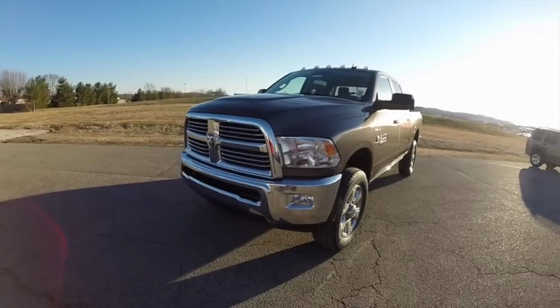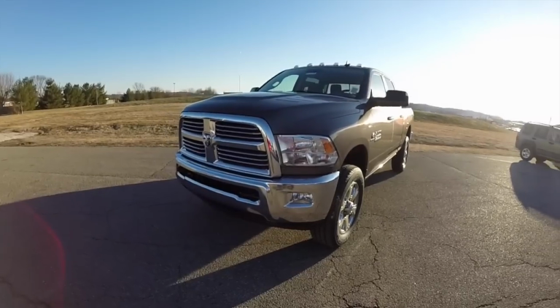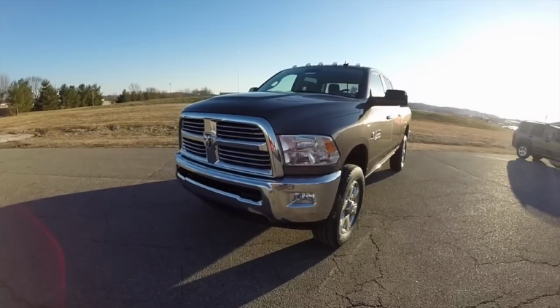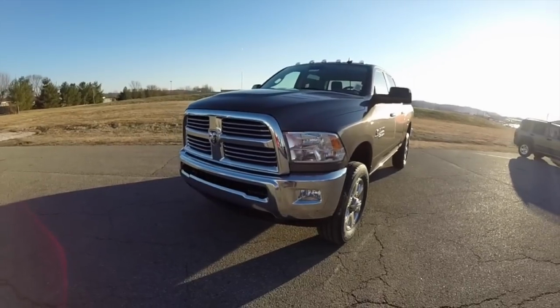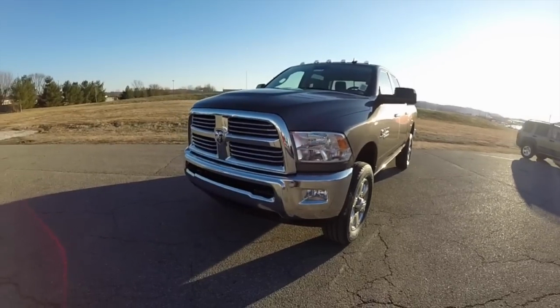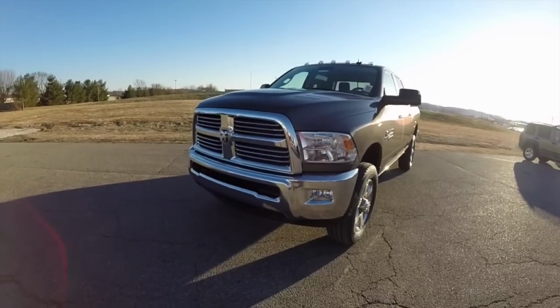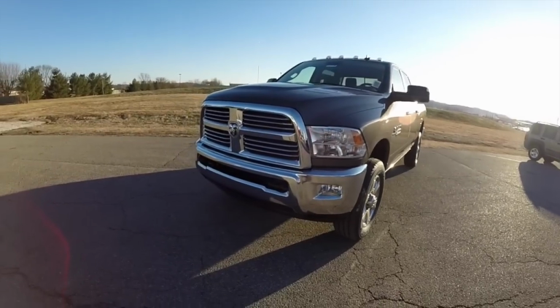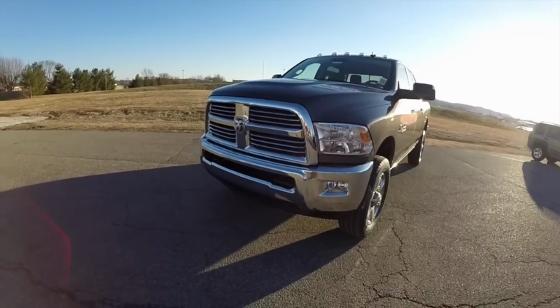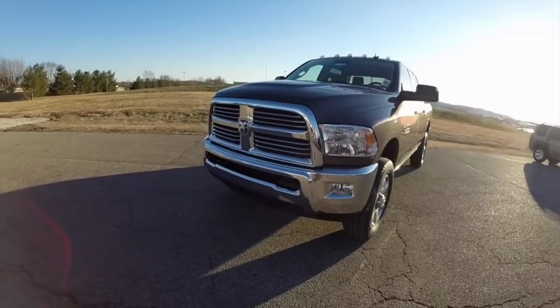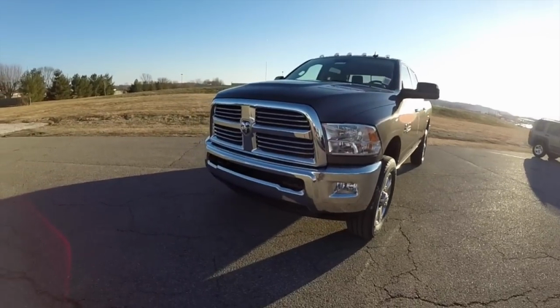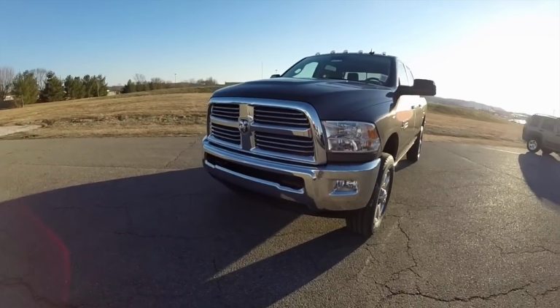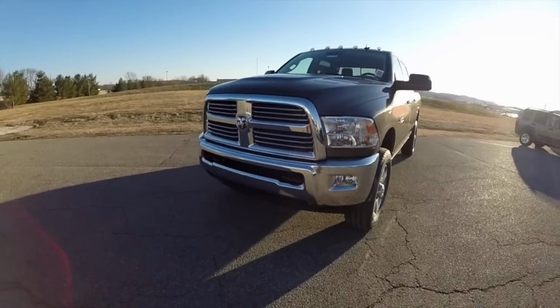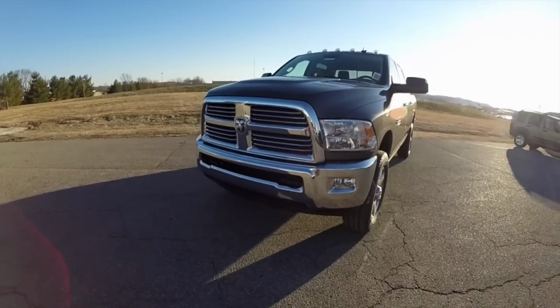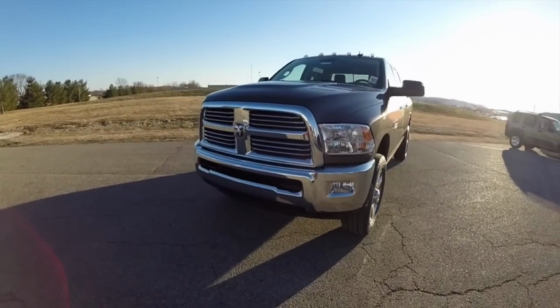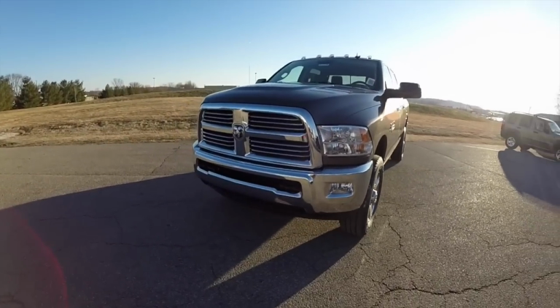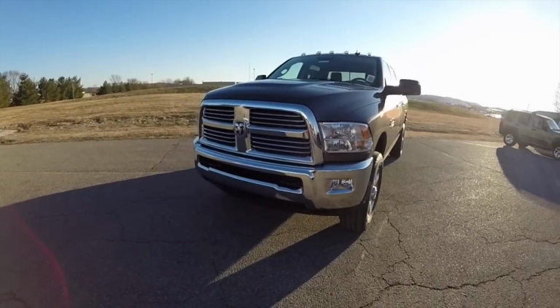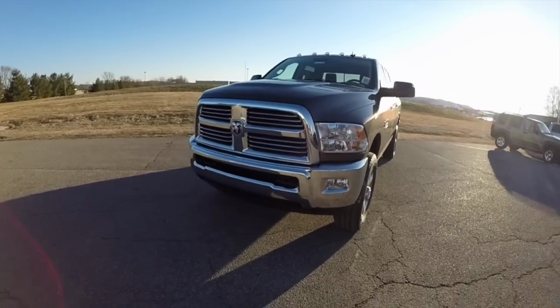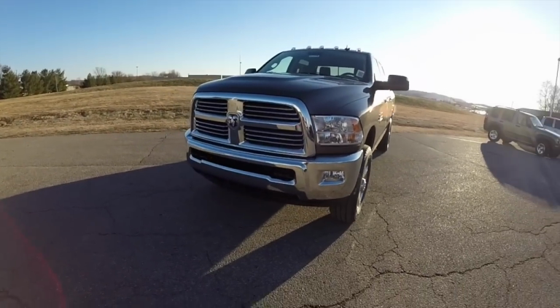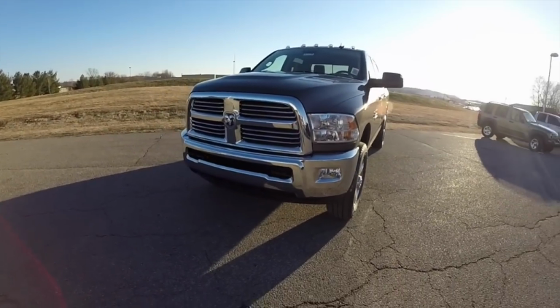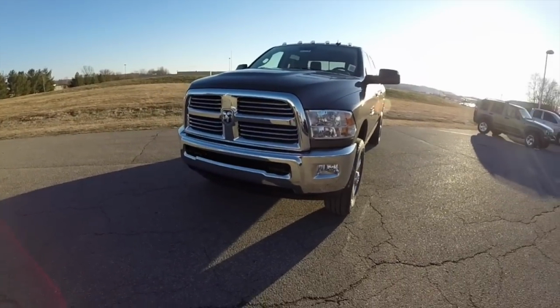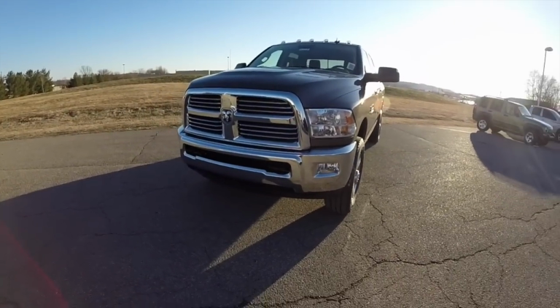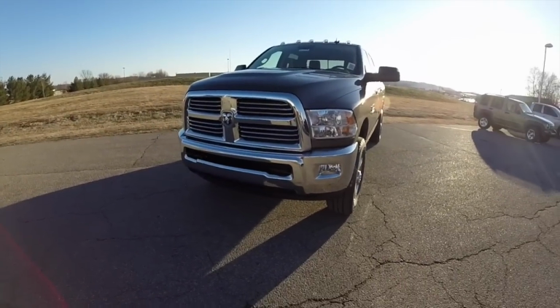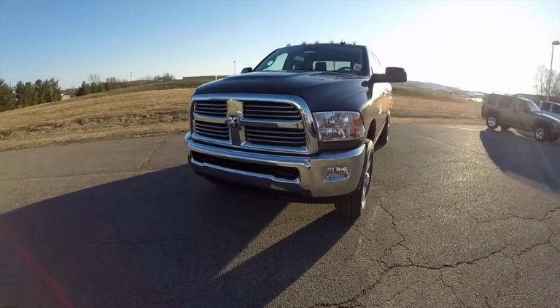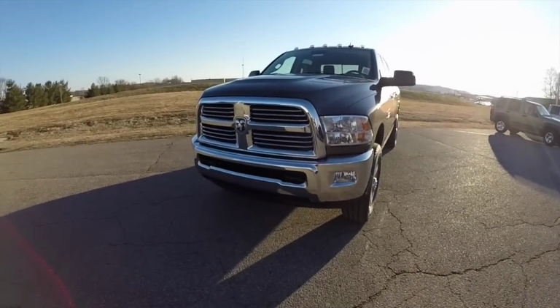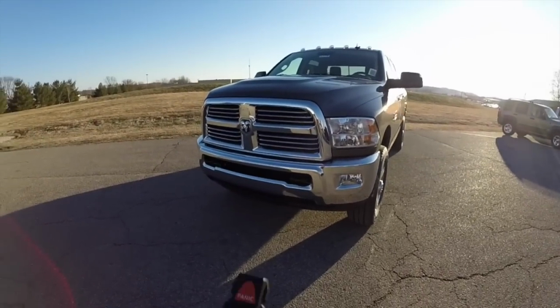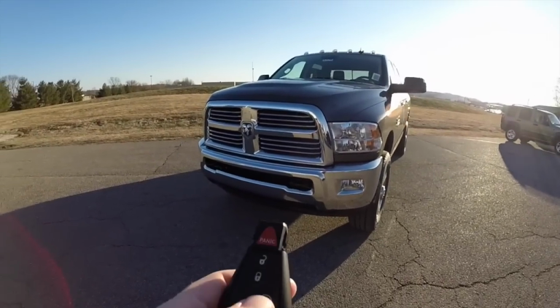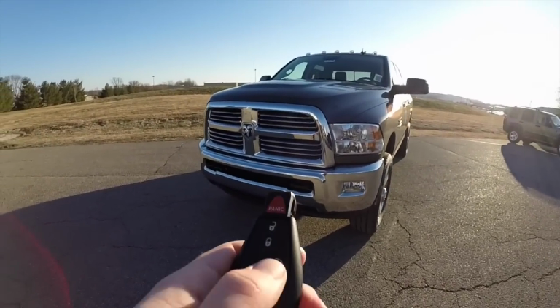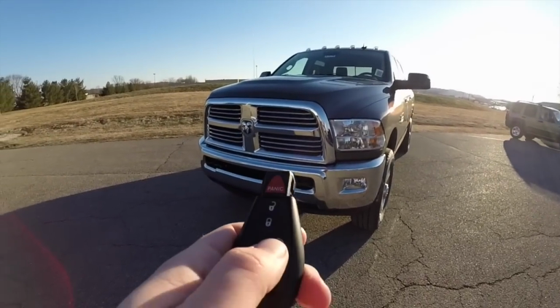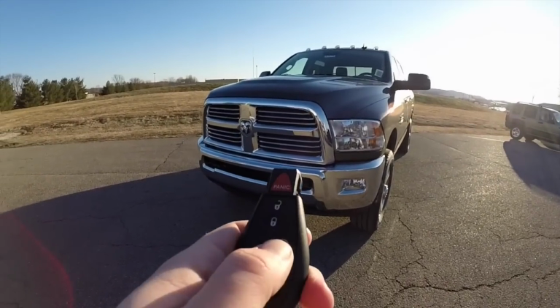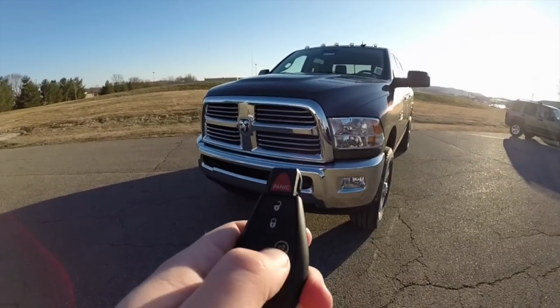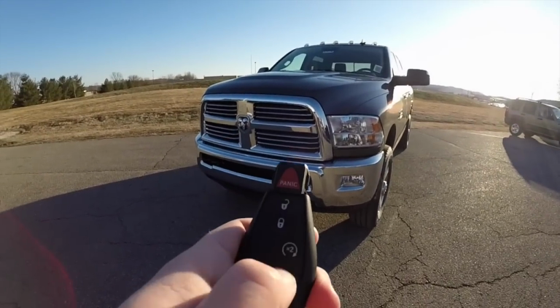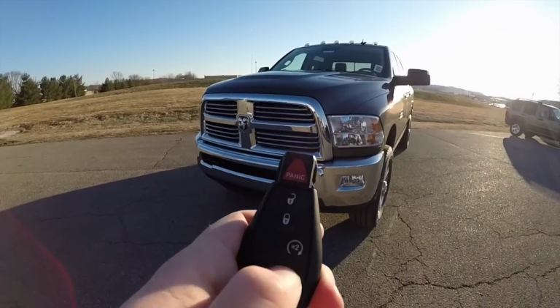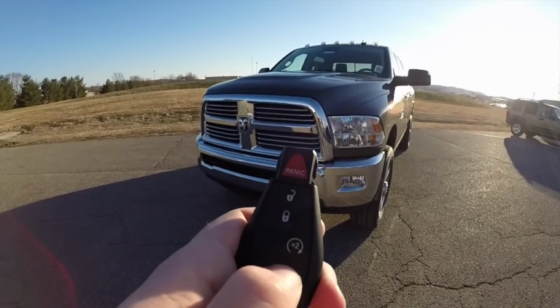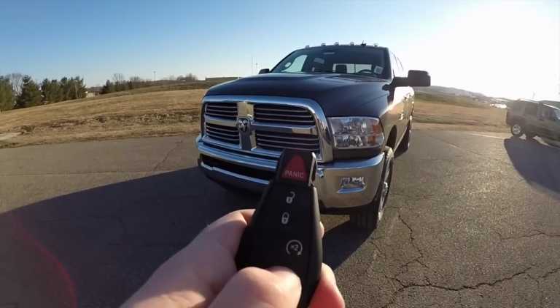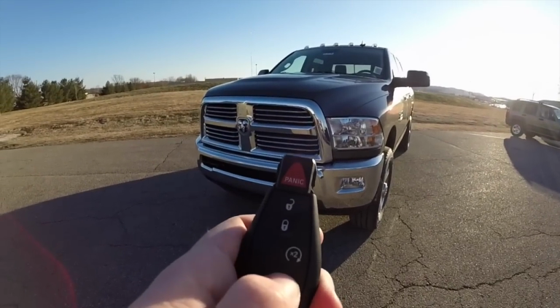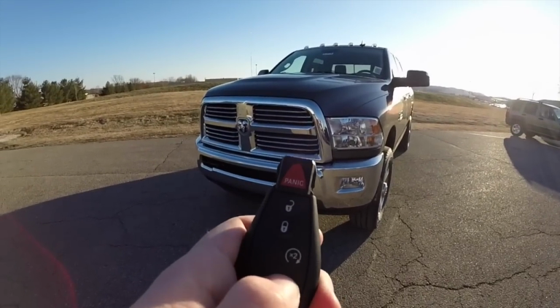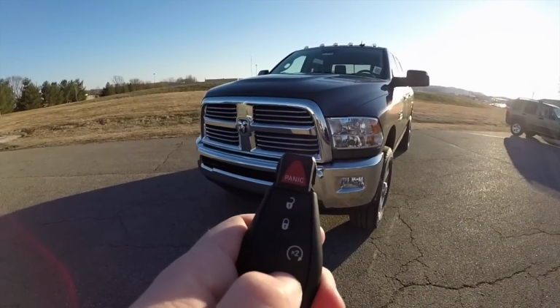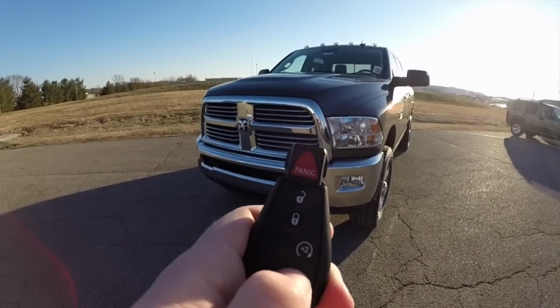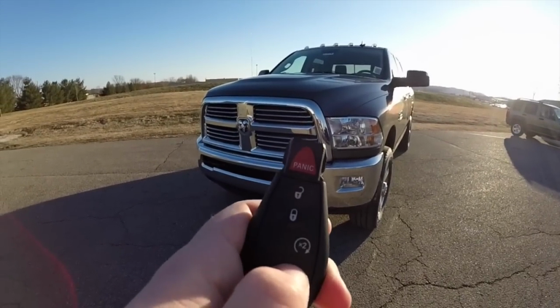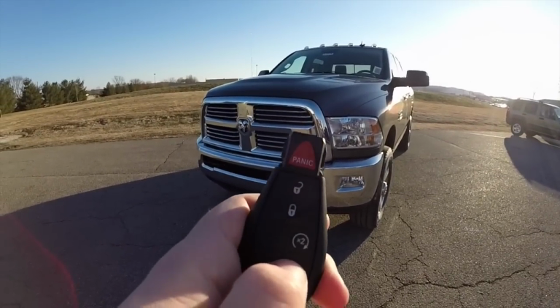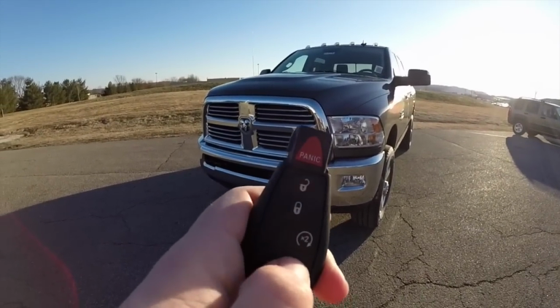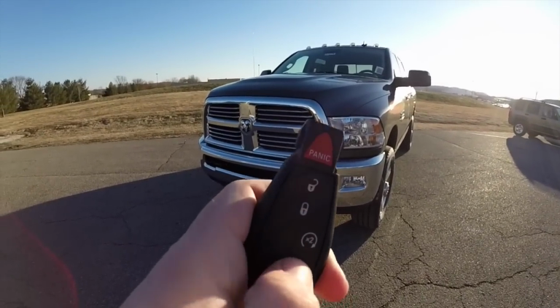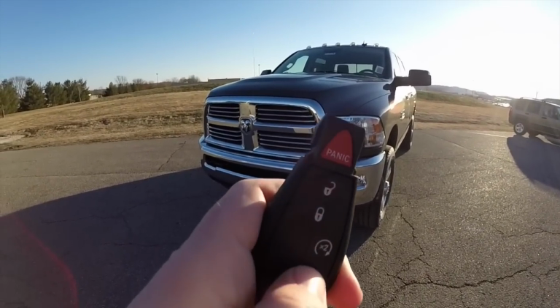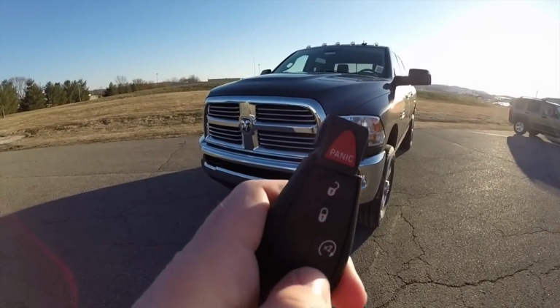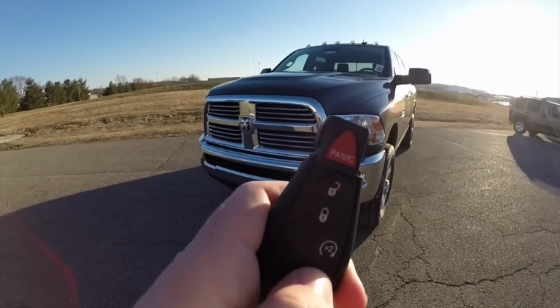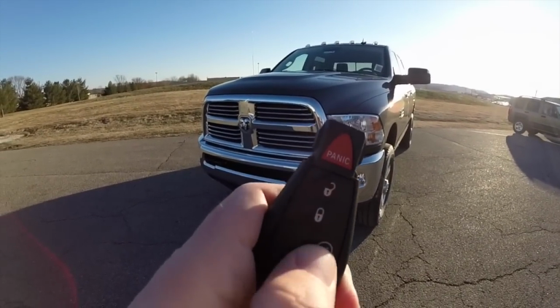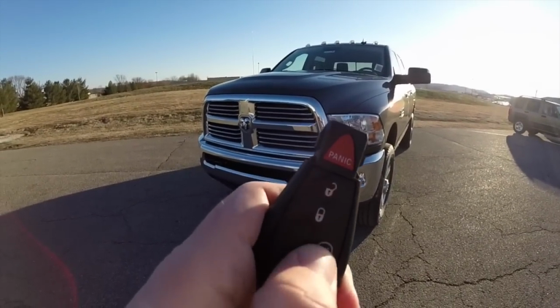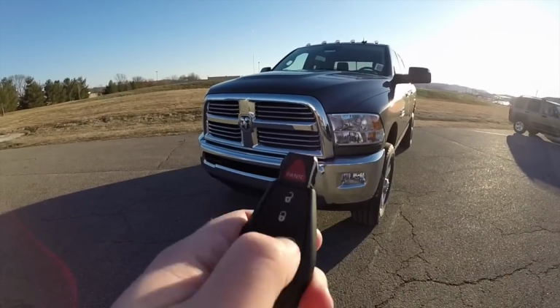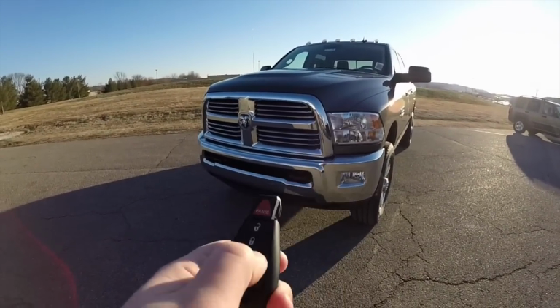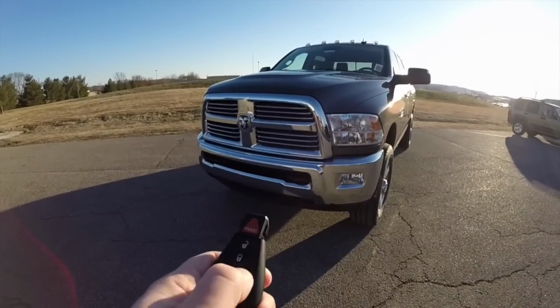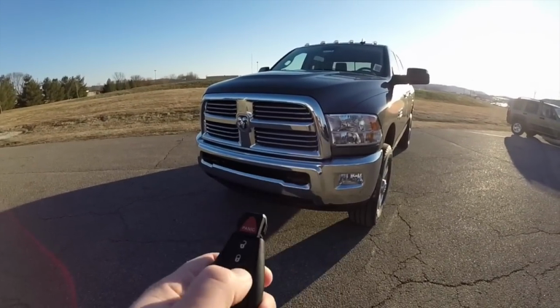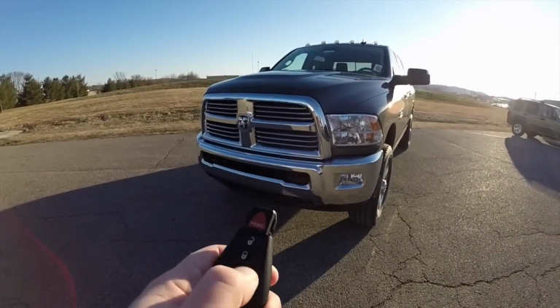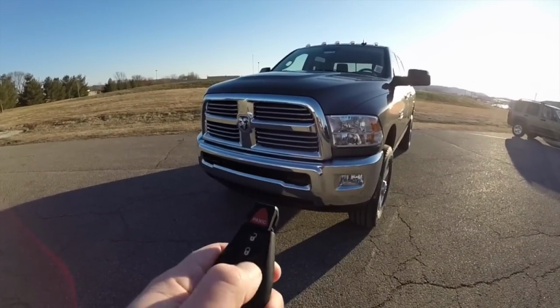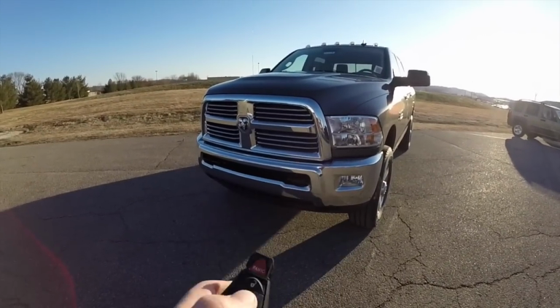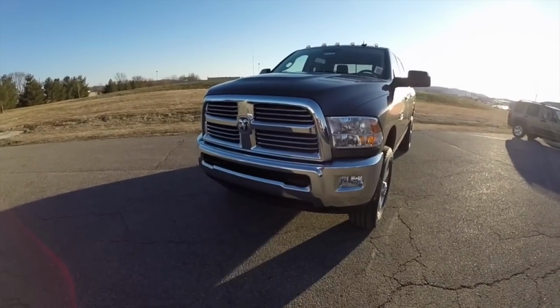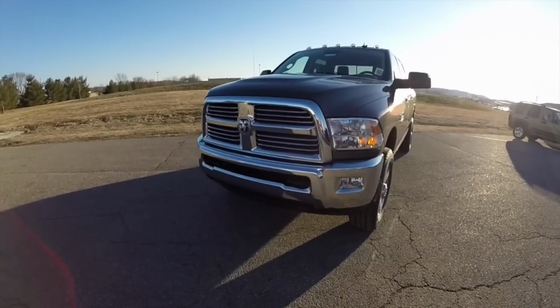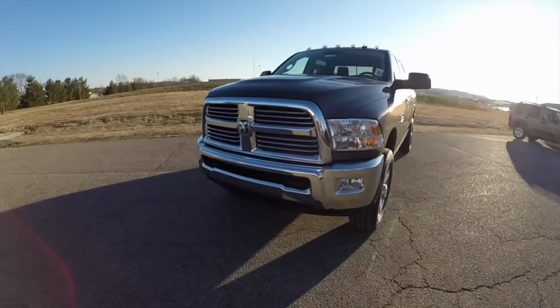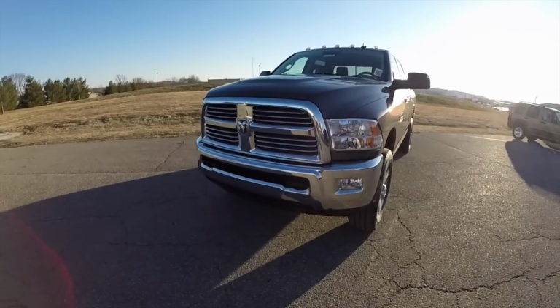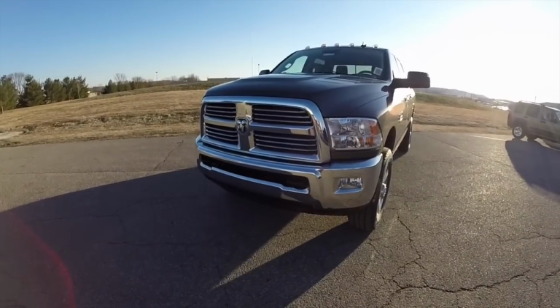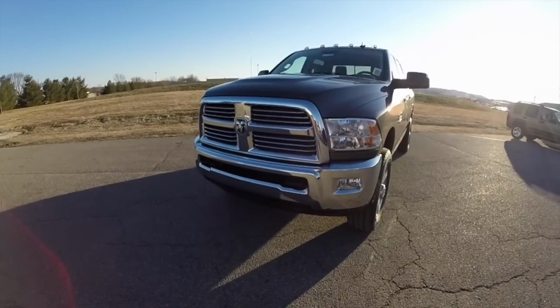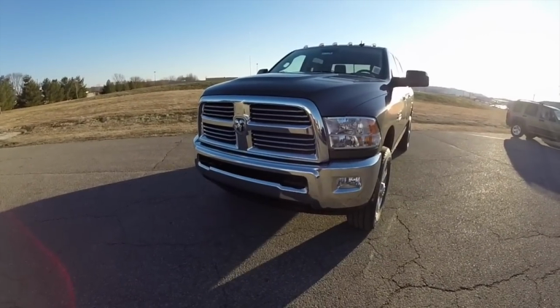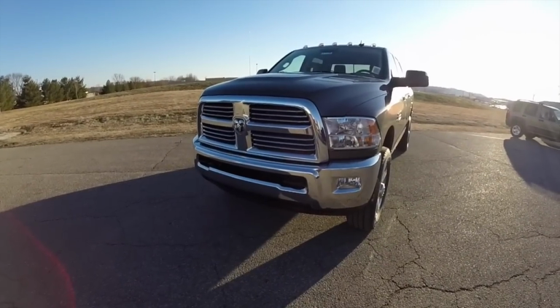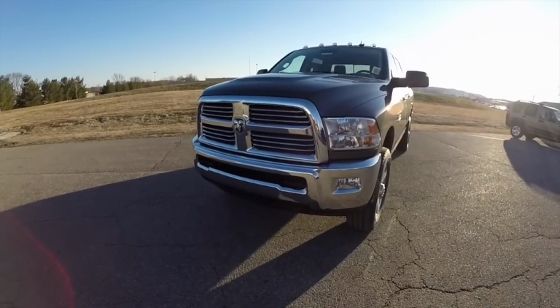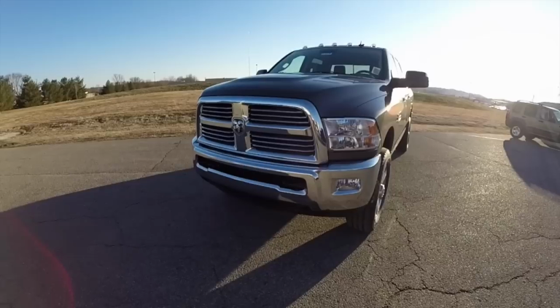This vehicle is also equipped with remote start. To activate the remote start, just double press on the key fob.